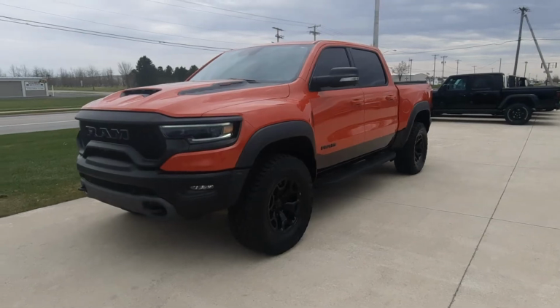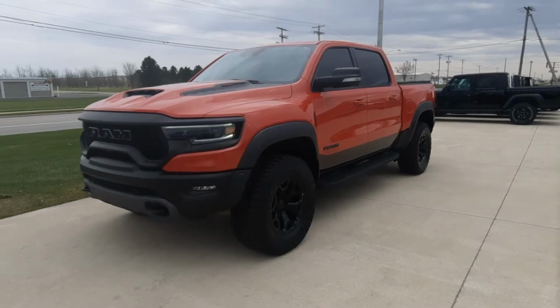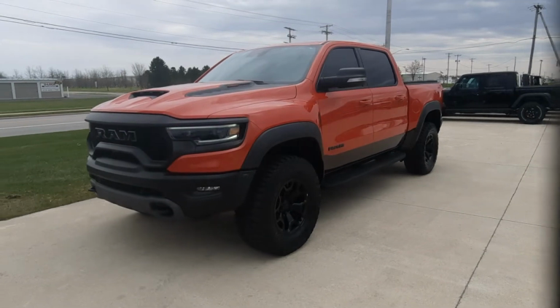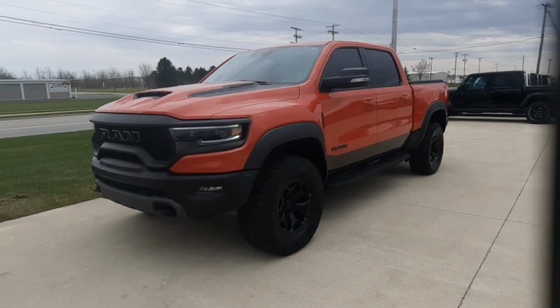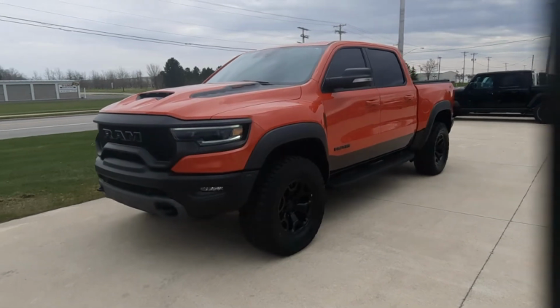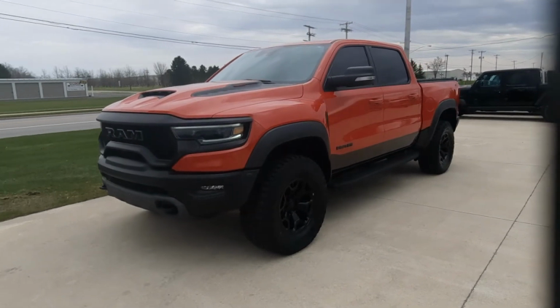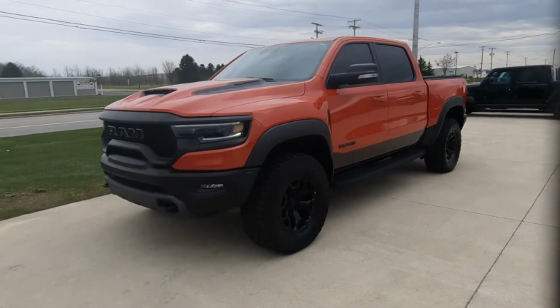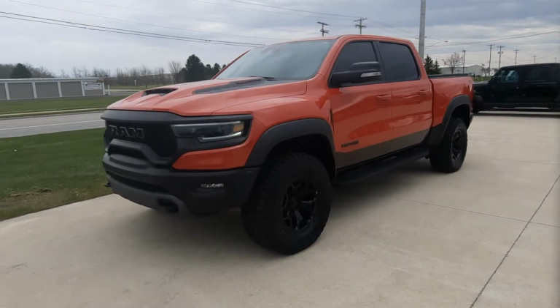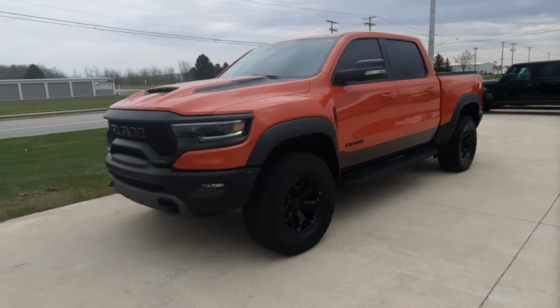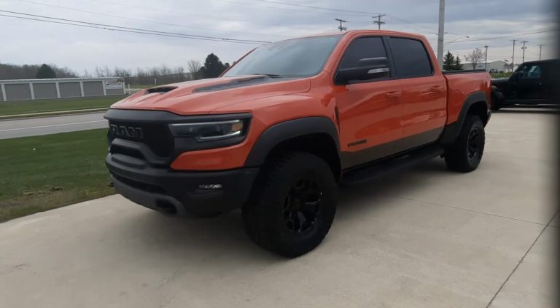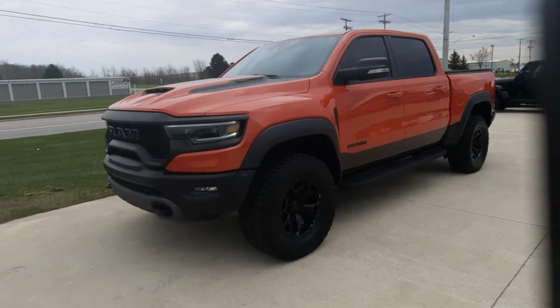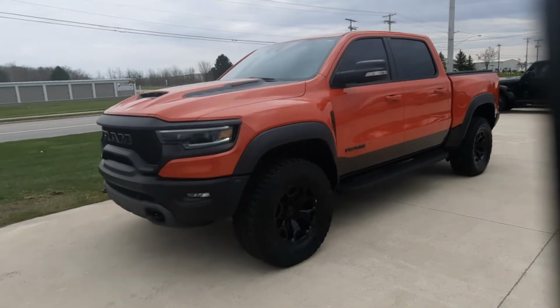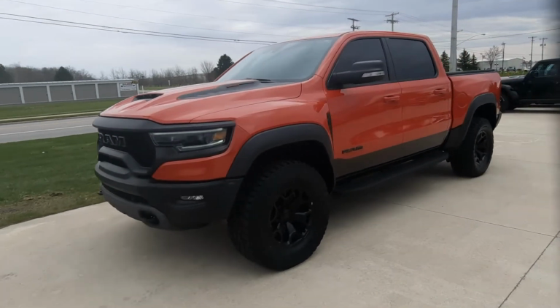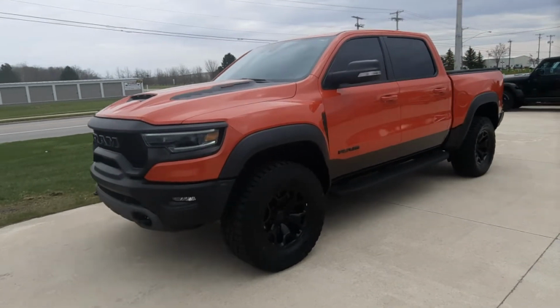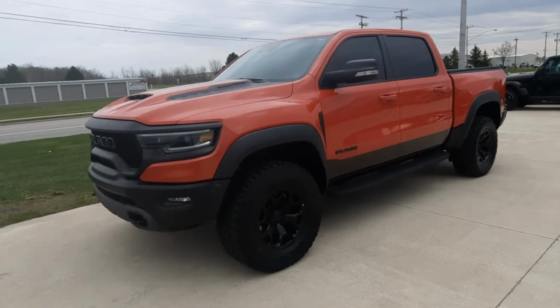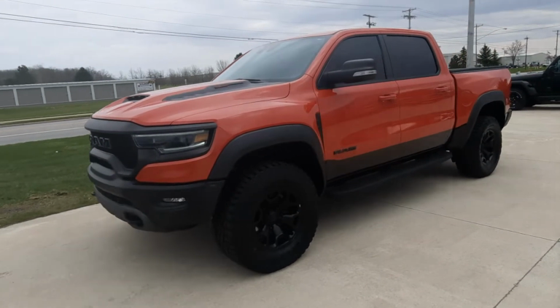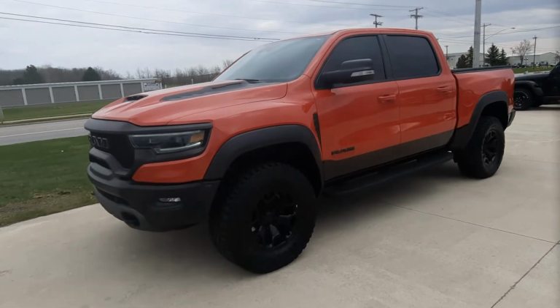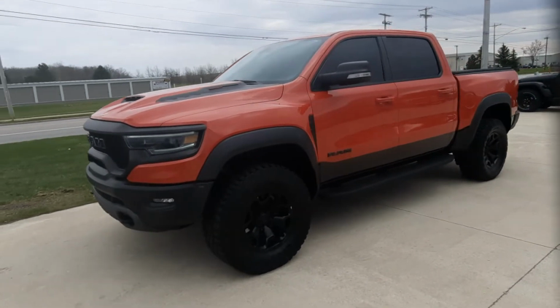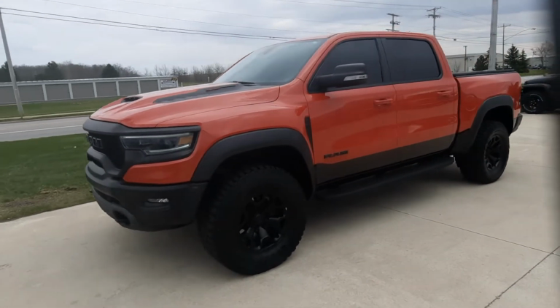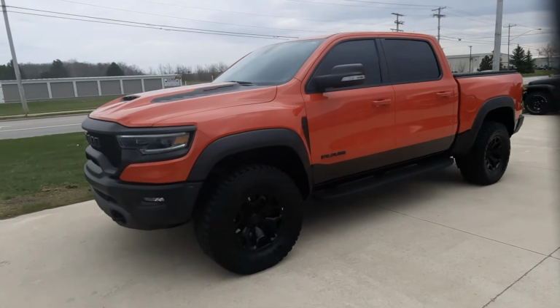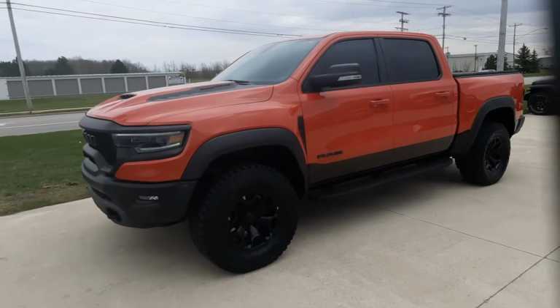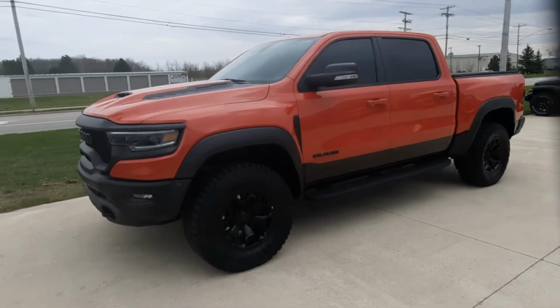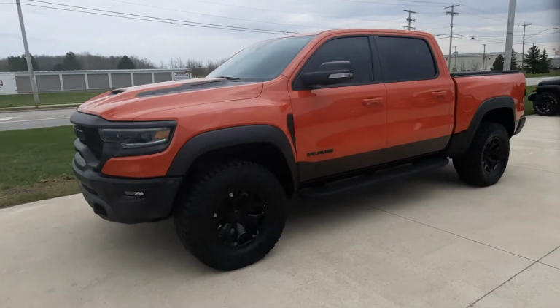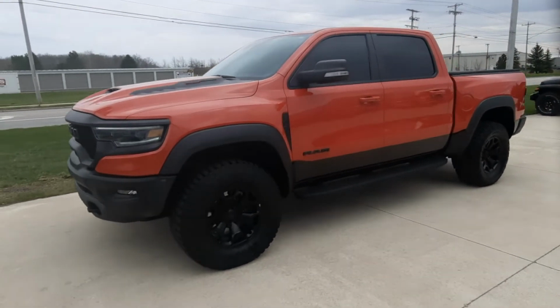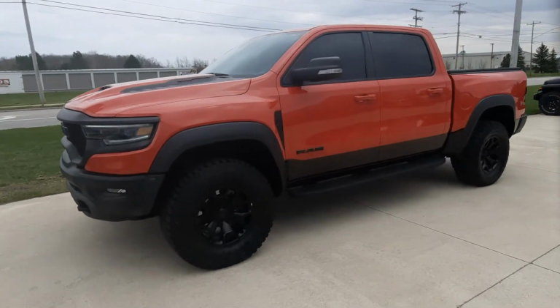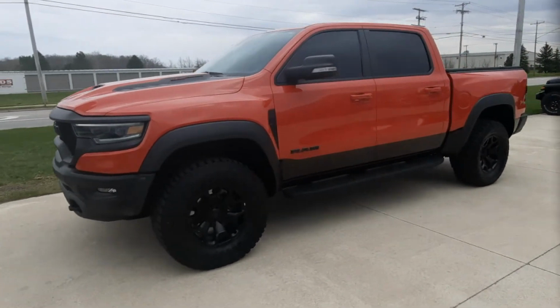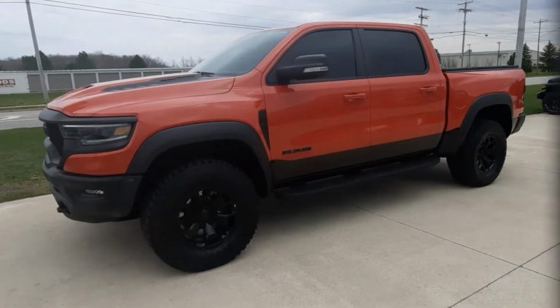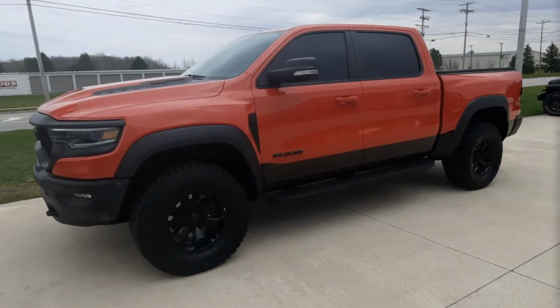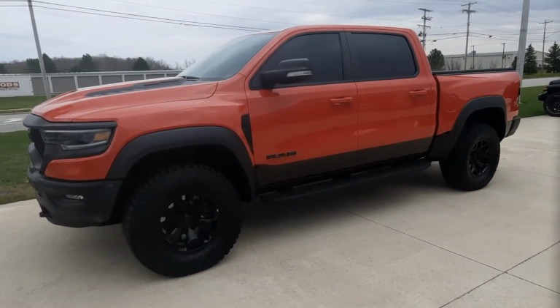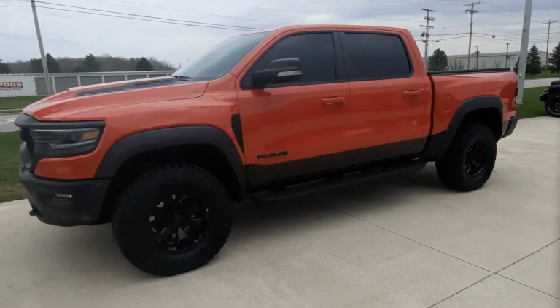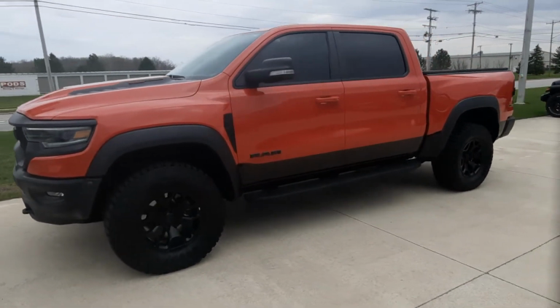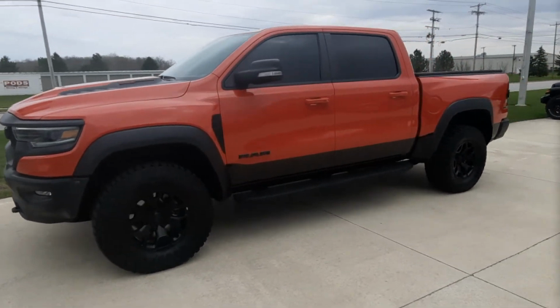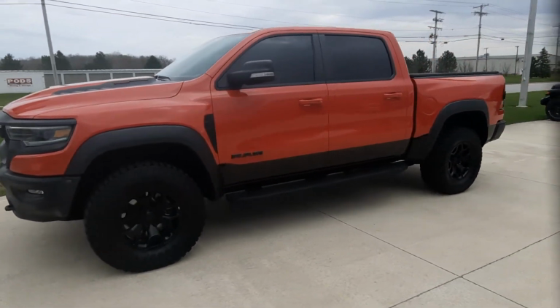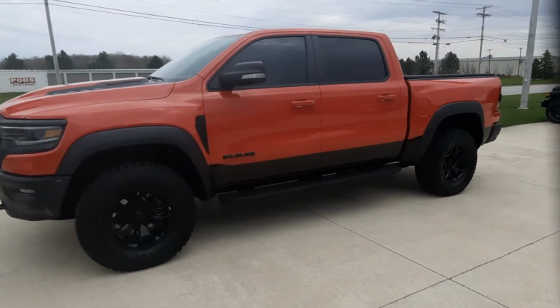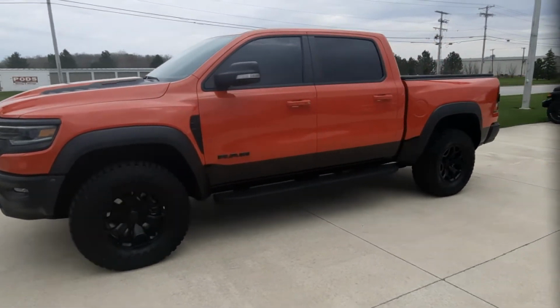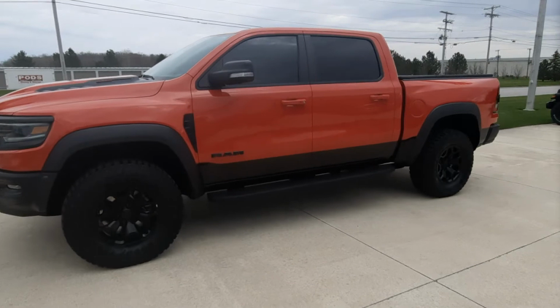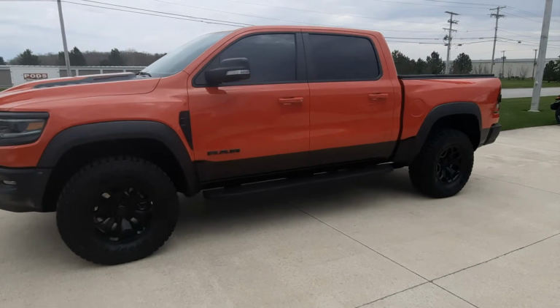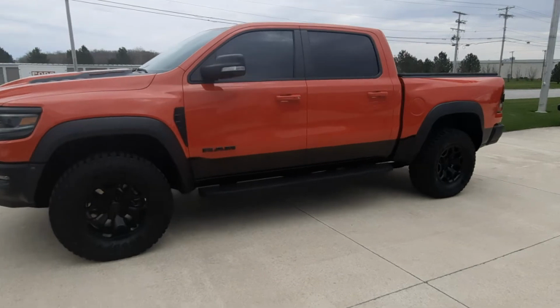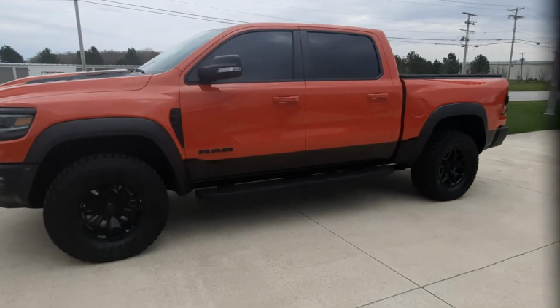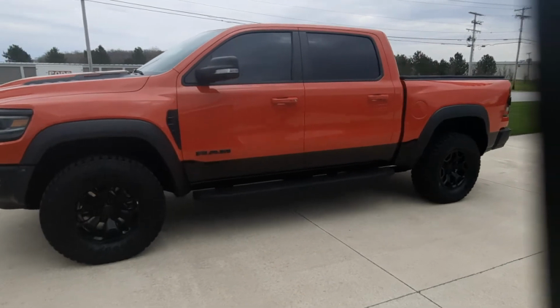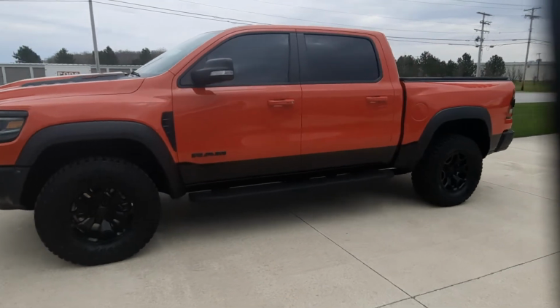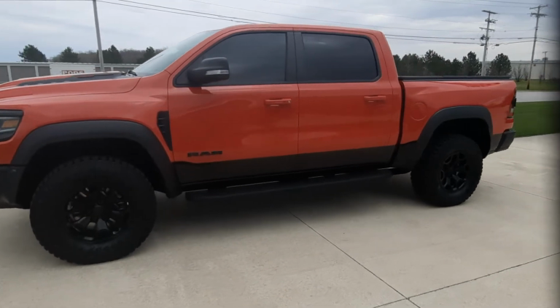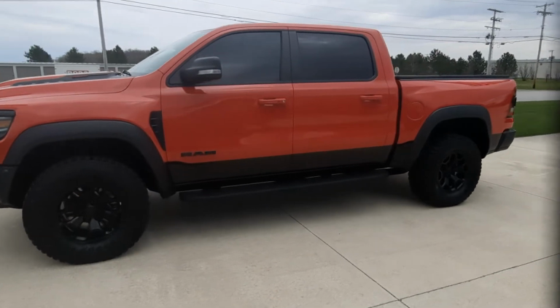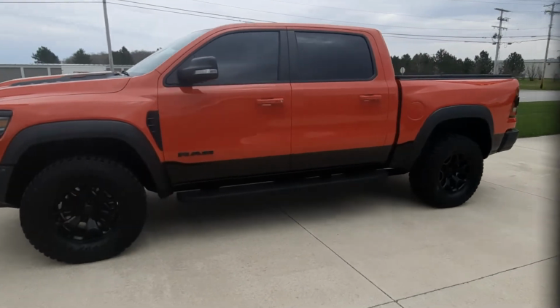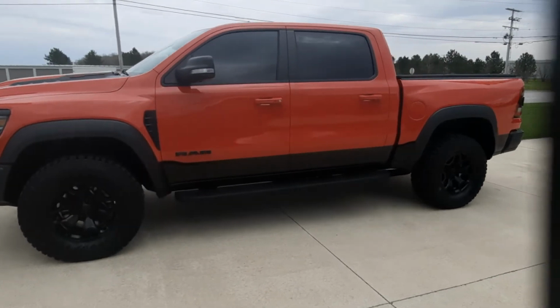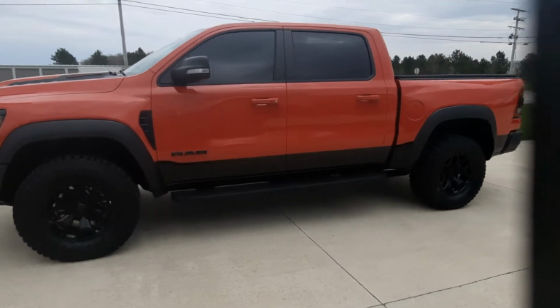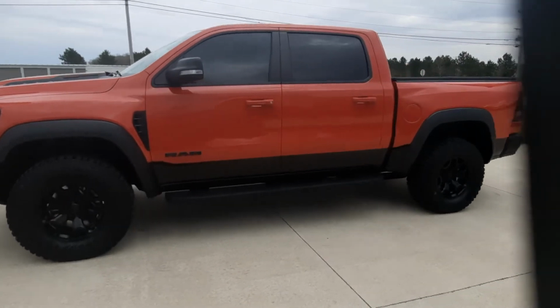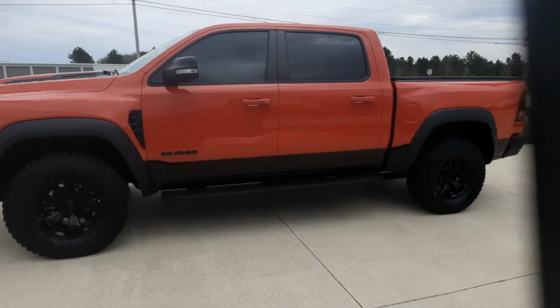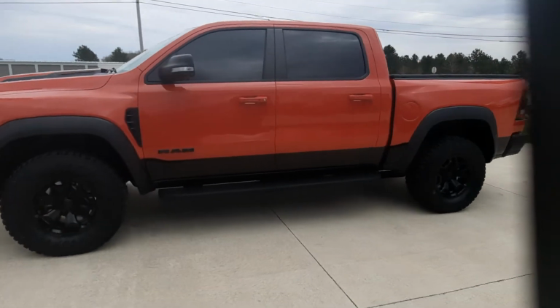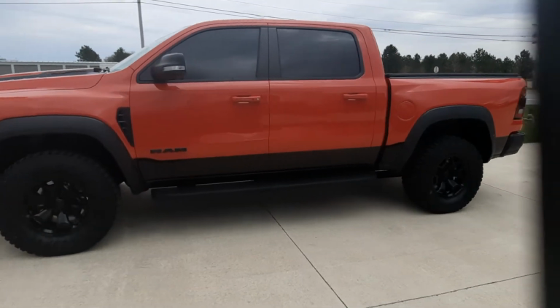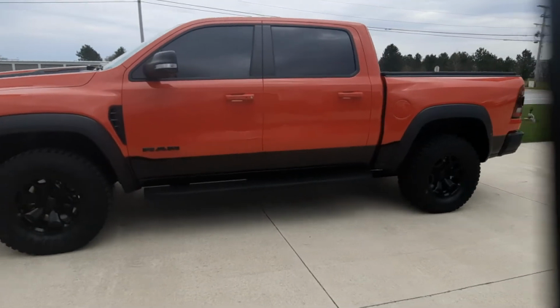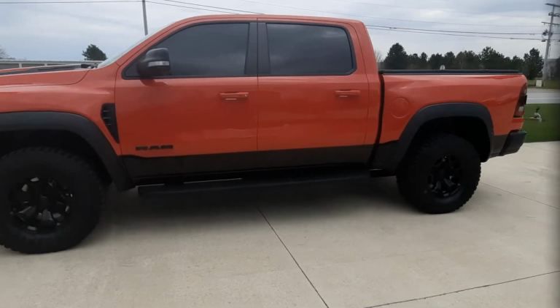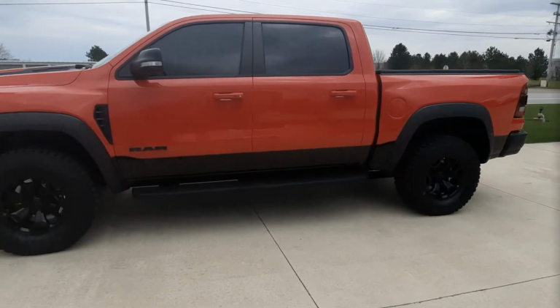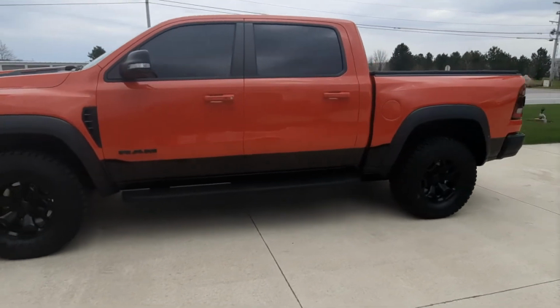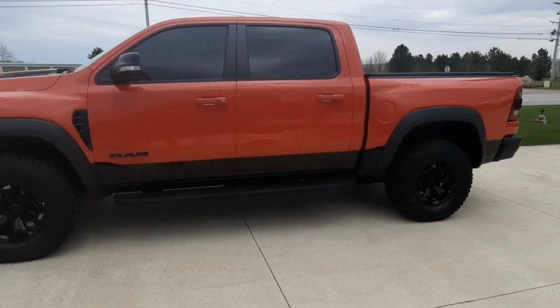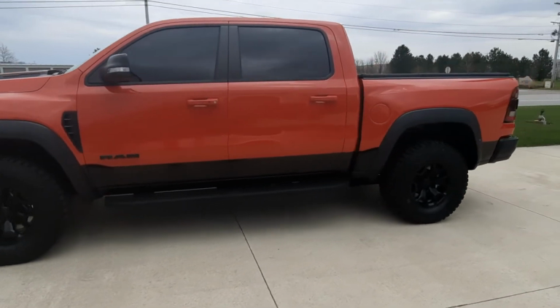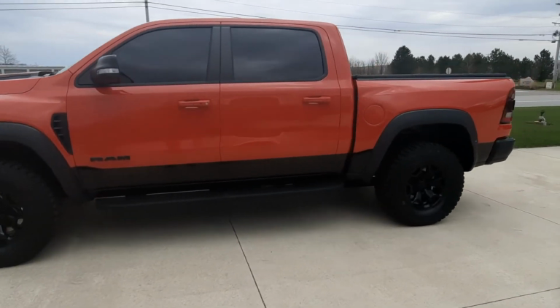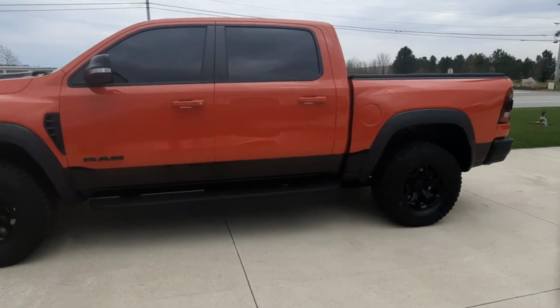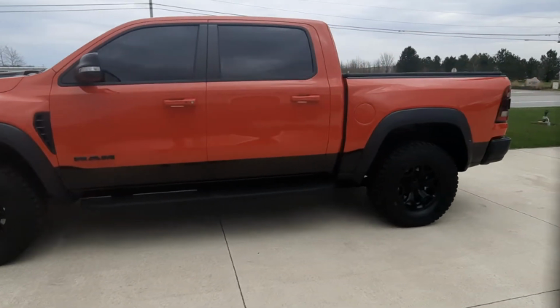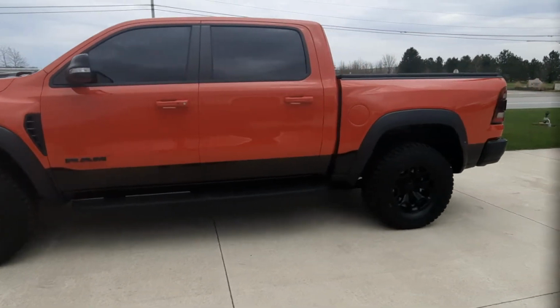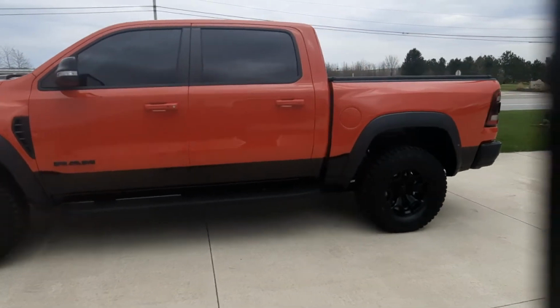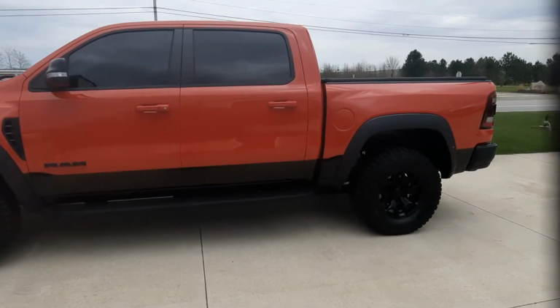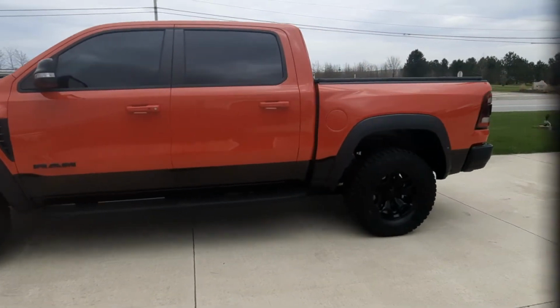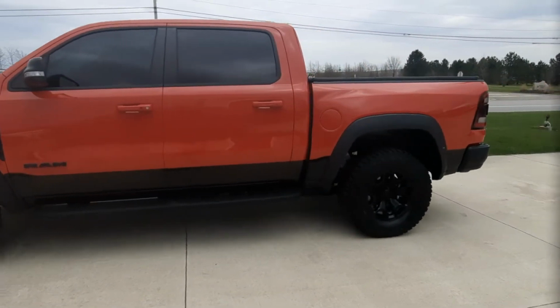Angel here at Terry Henricks Chrysler. Gonna take you on a quick walk around of this 2021 Ram 1500 TRX.